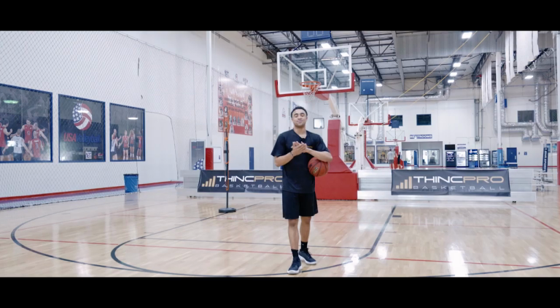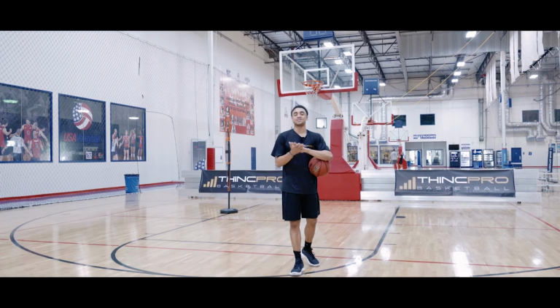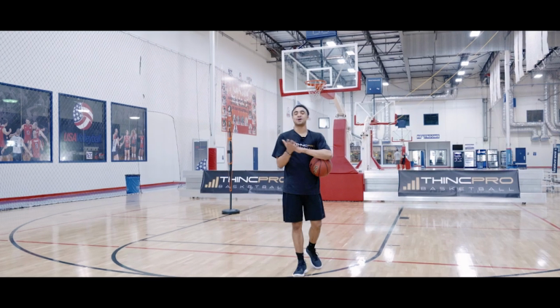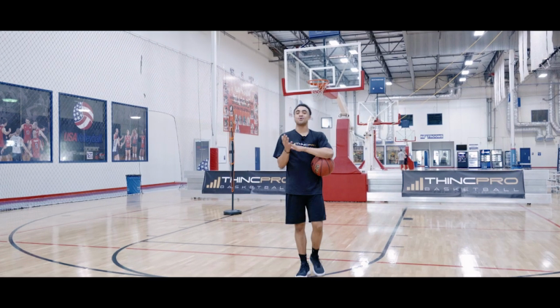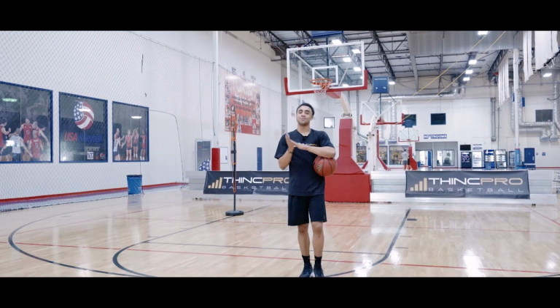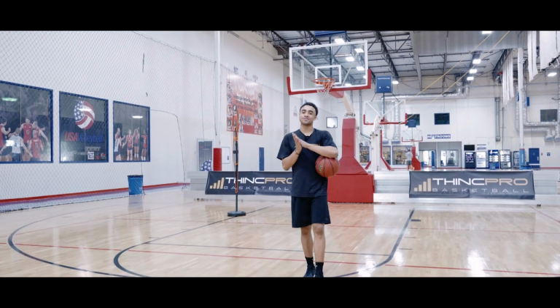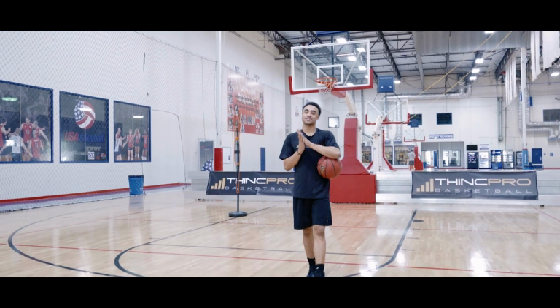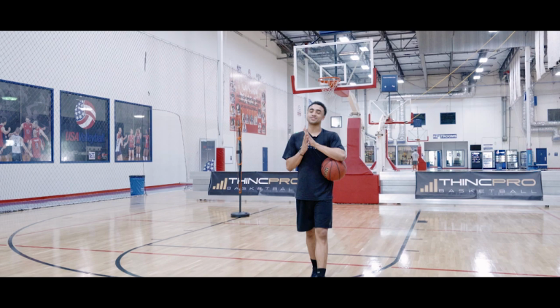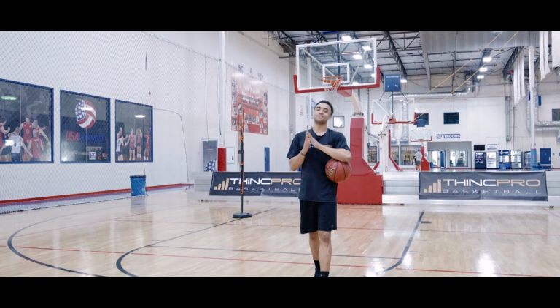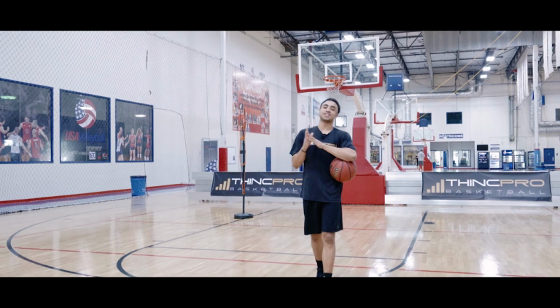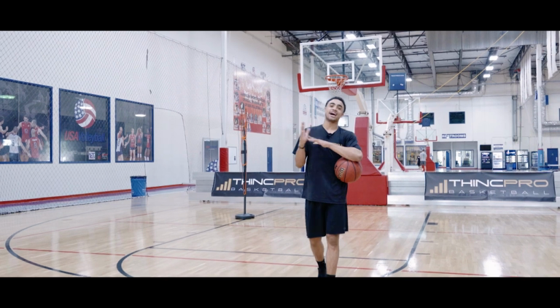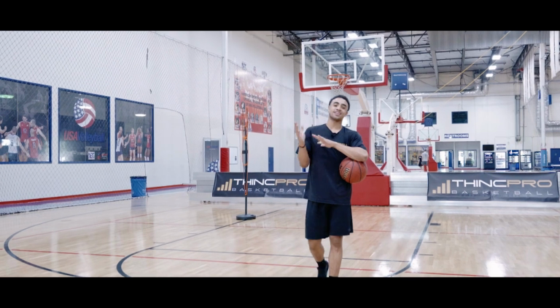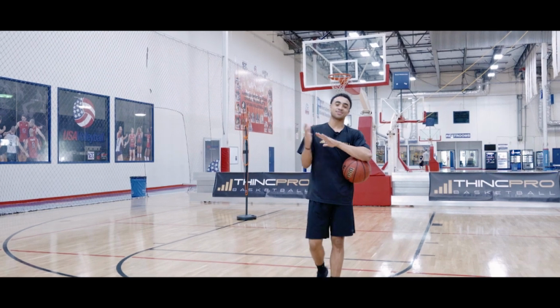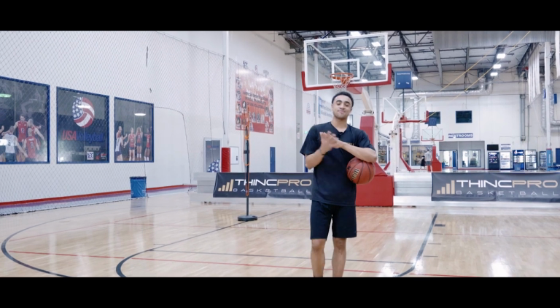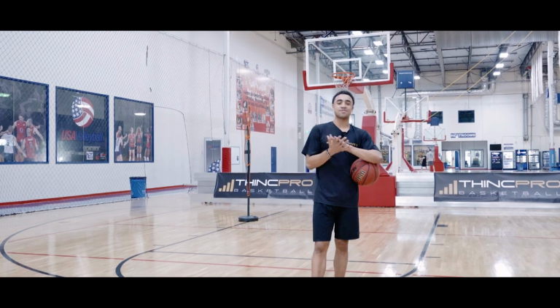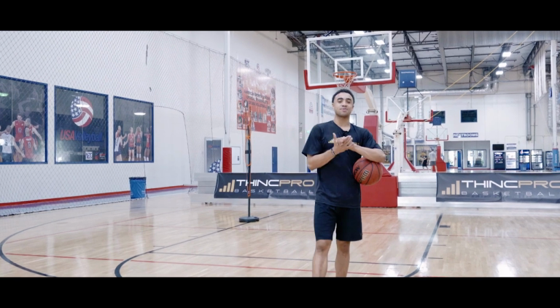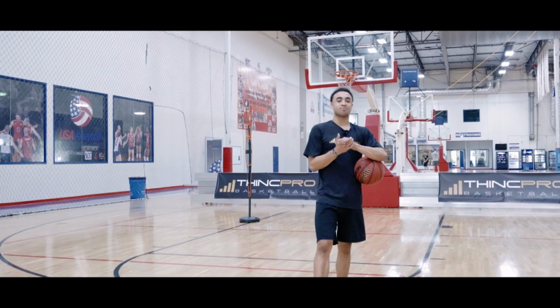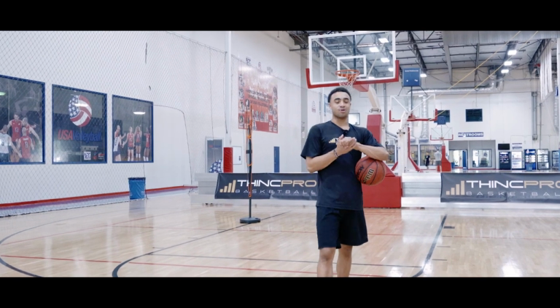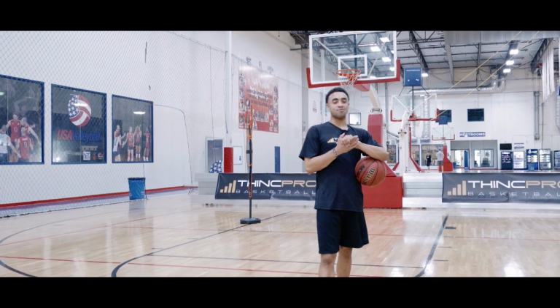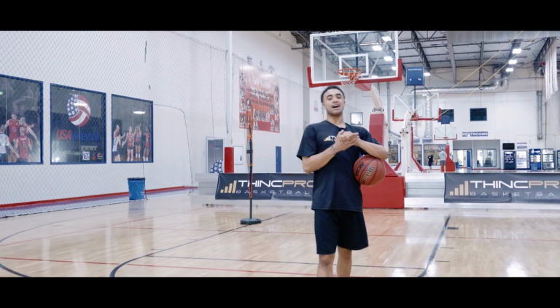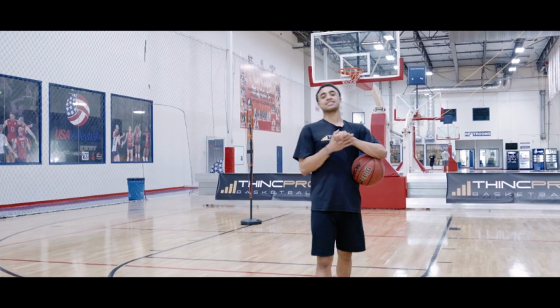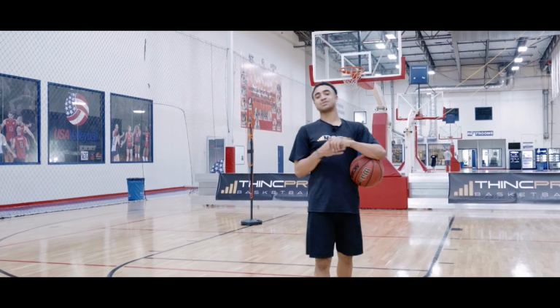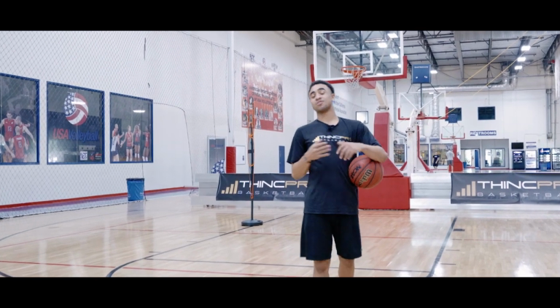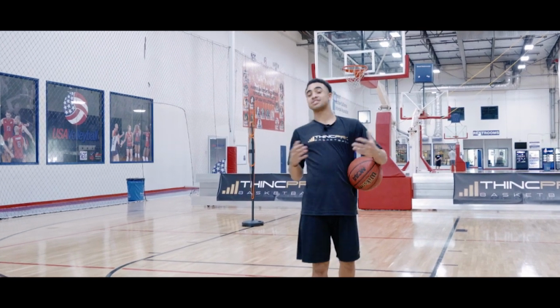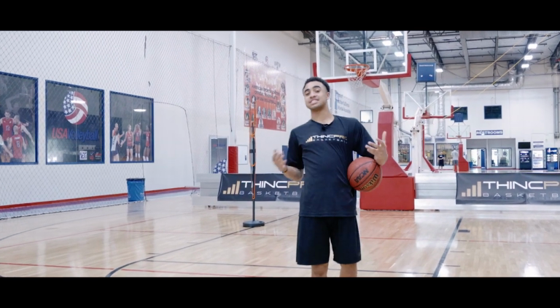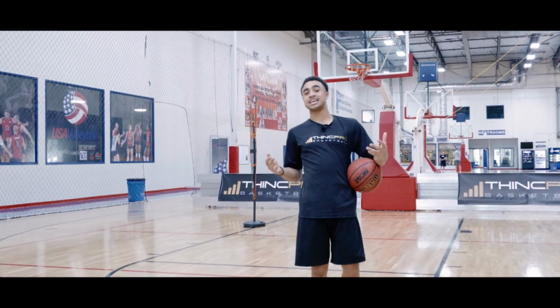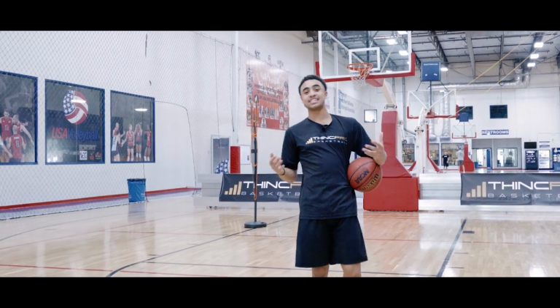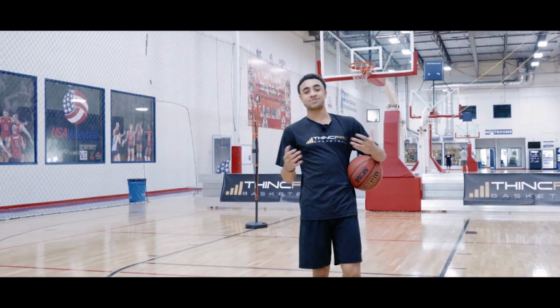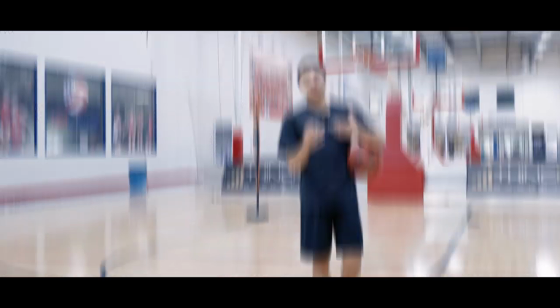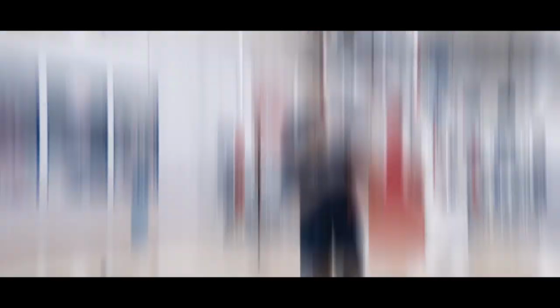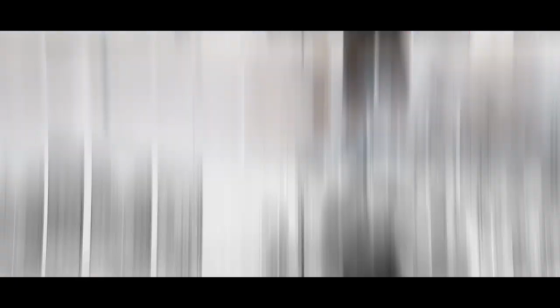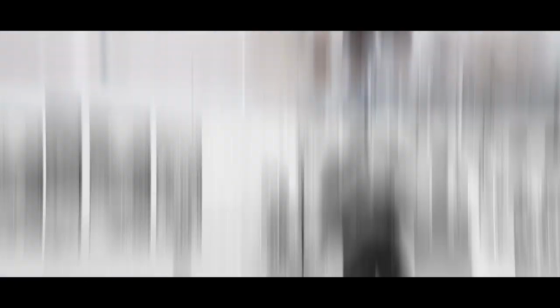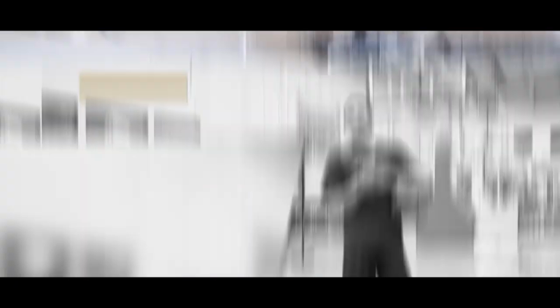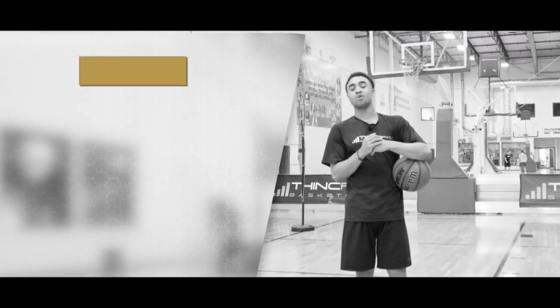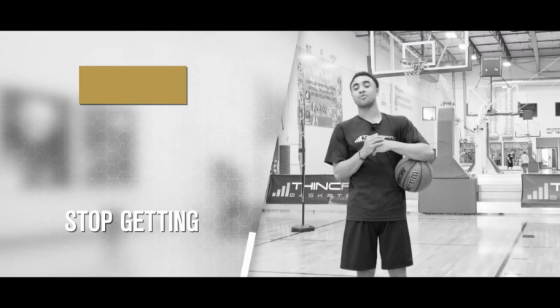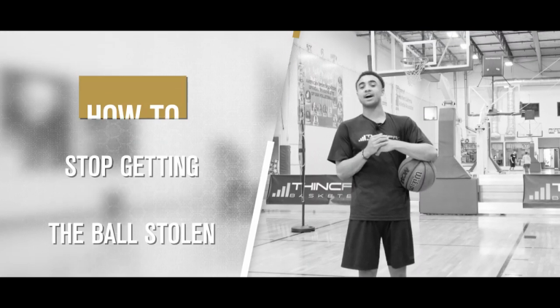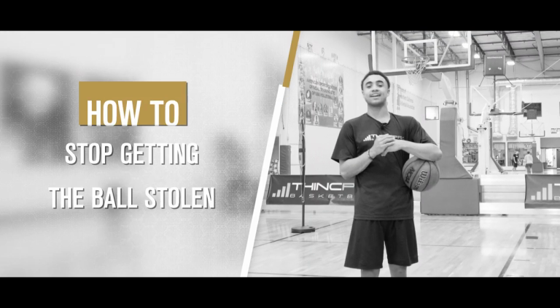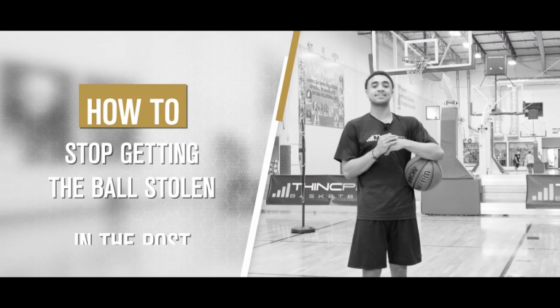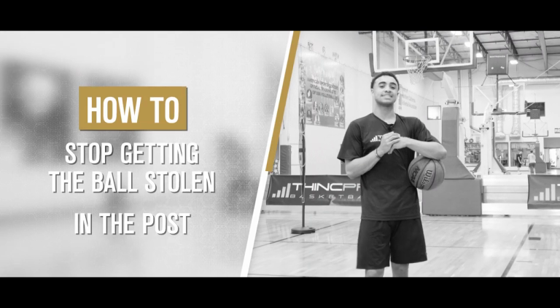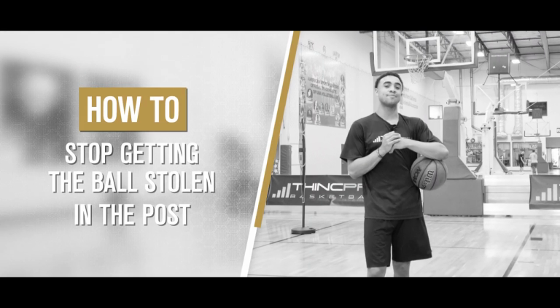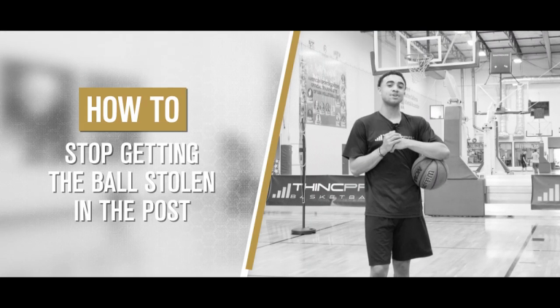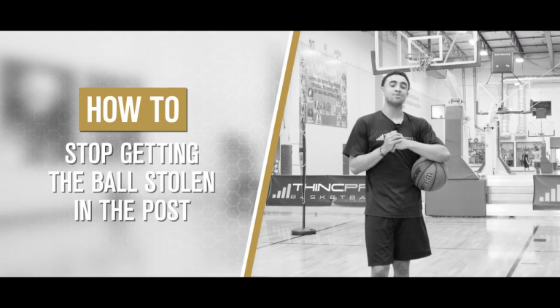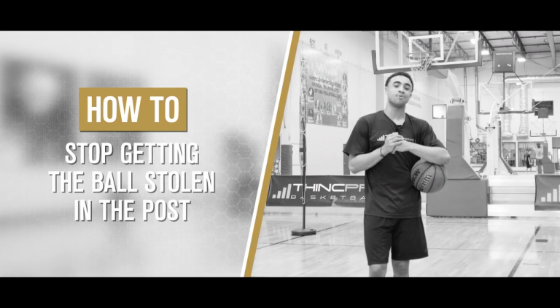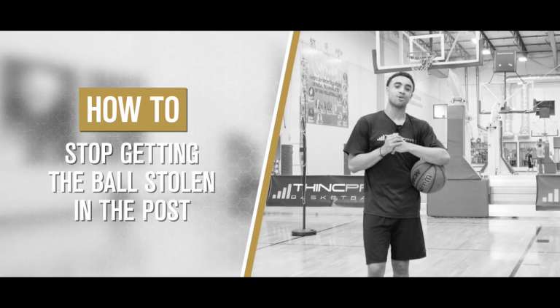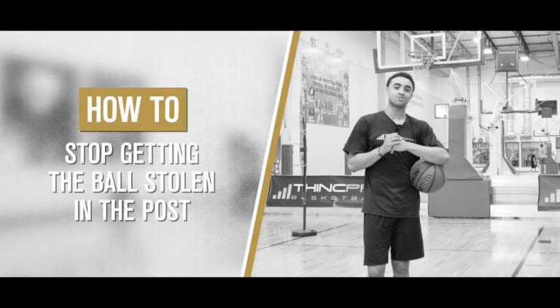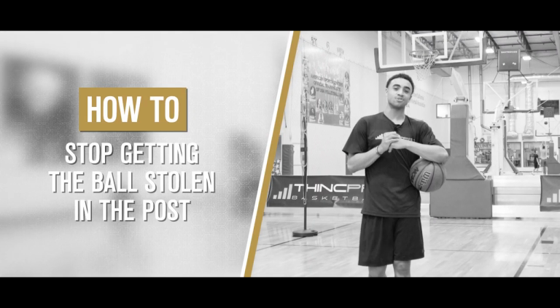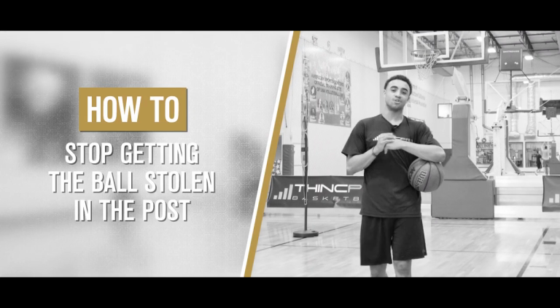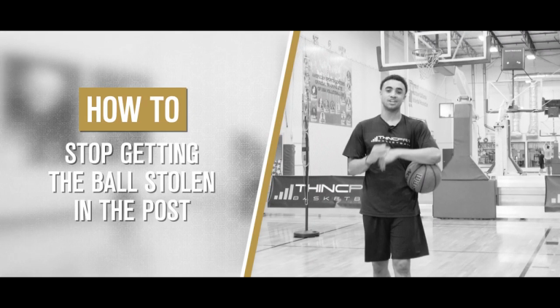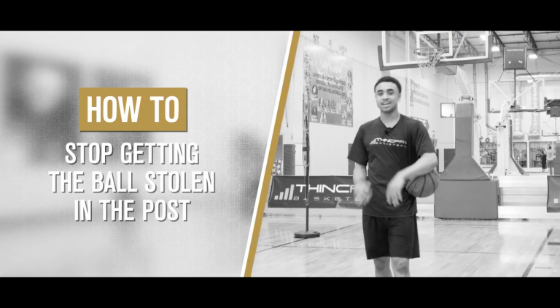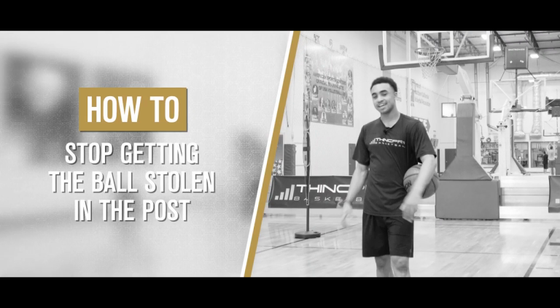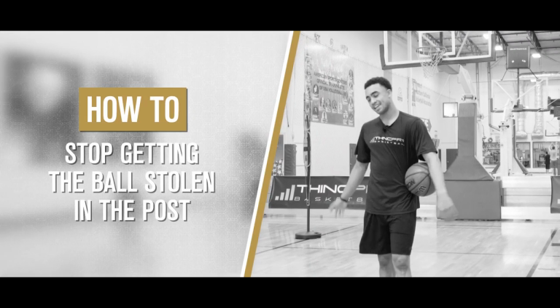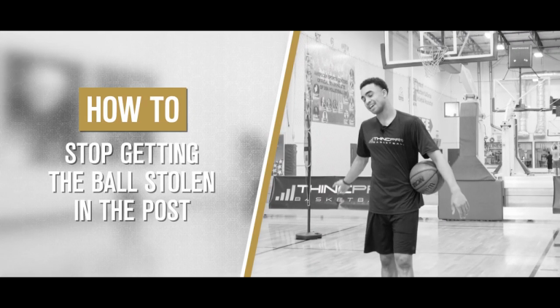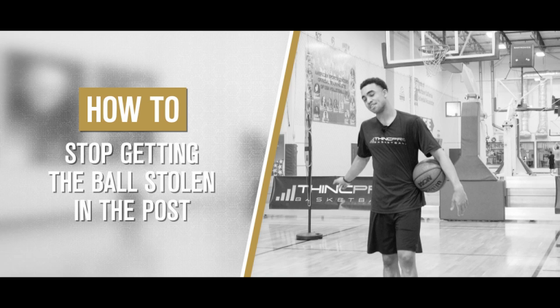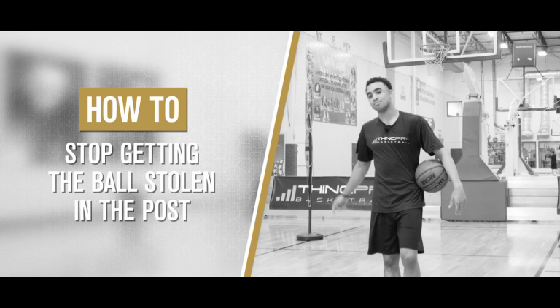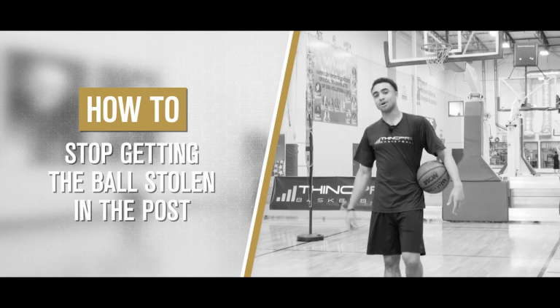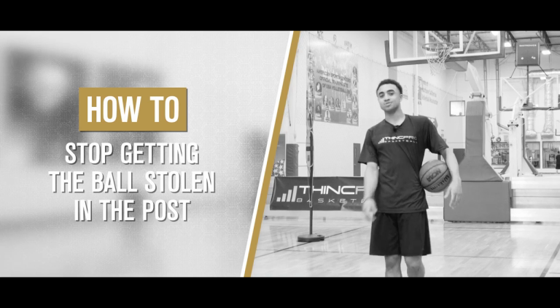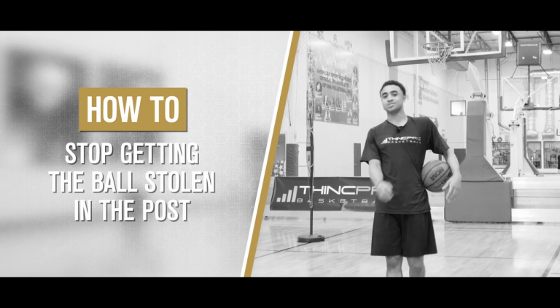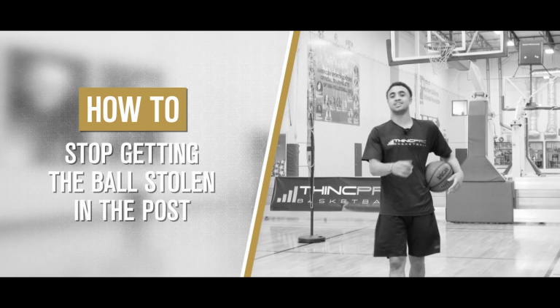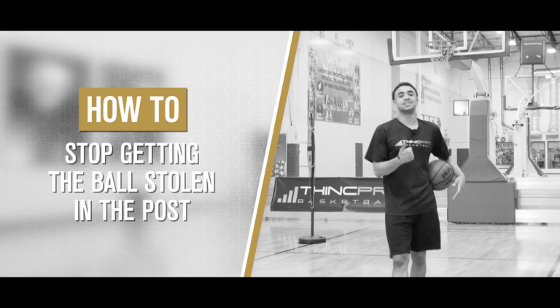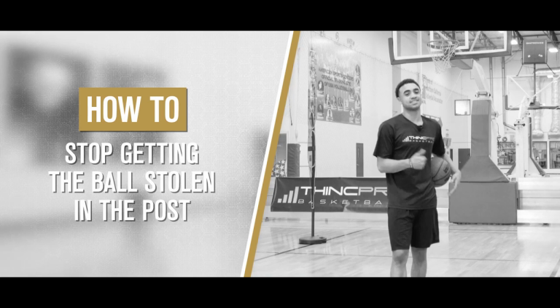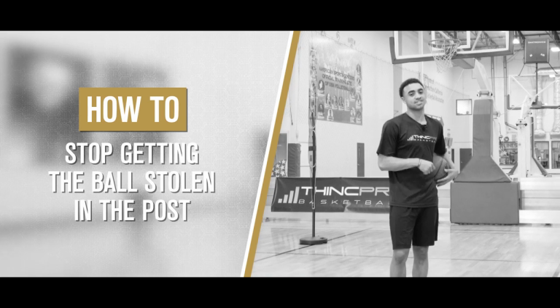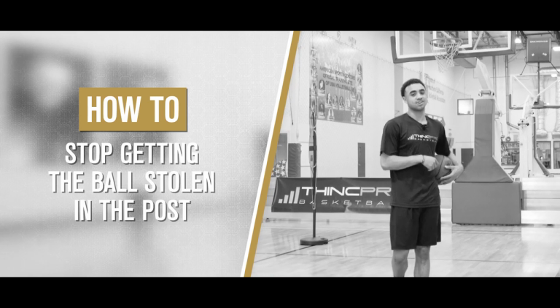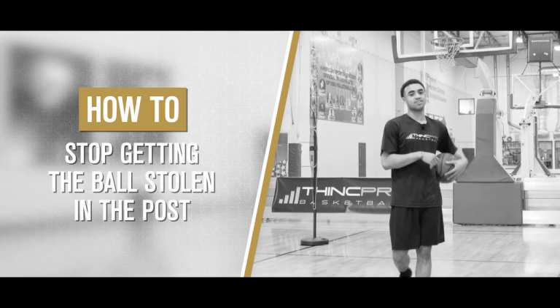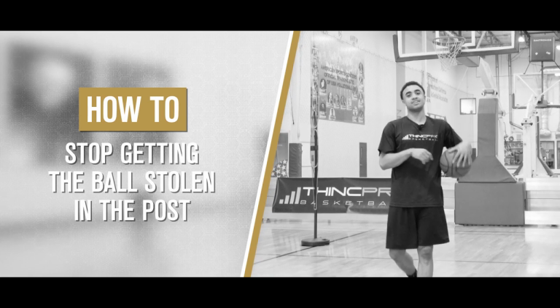What's up Hoopers, it's Coach Alex from Think Pro Basketball. In today's video we're going to go over how to stop getting the ball stolen in the post. Let's get started.